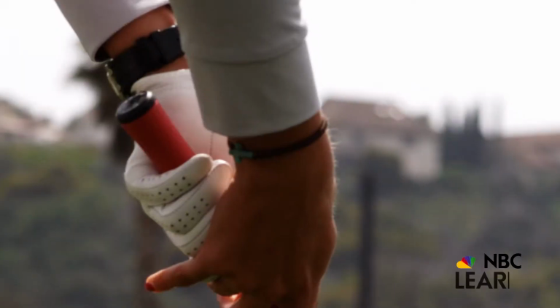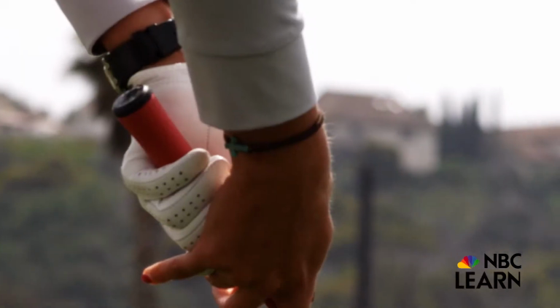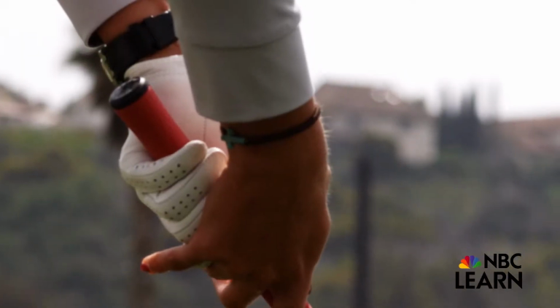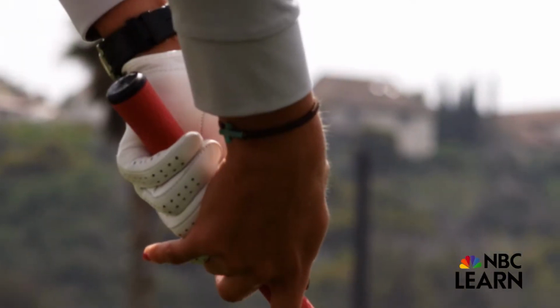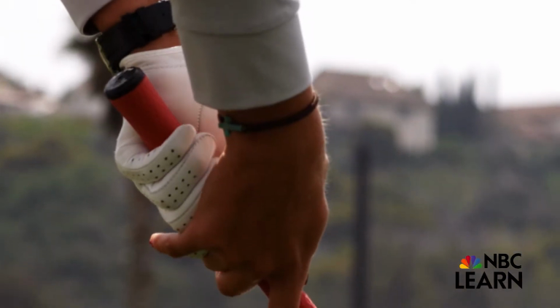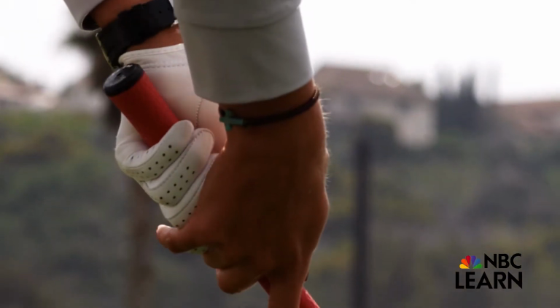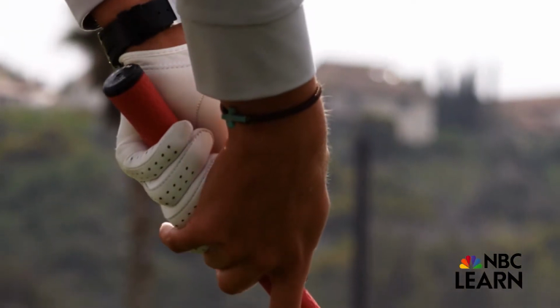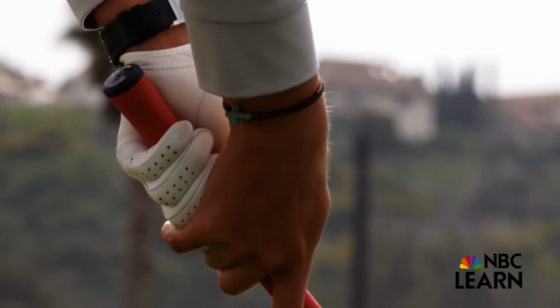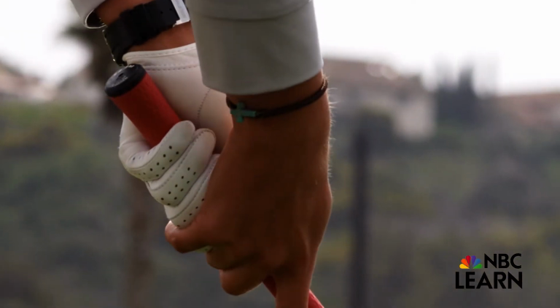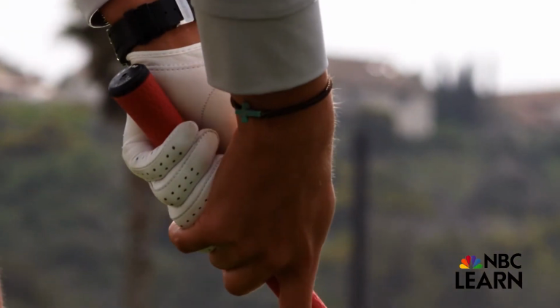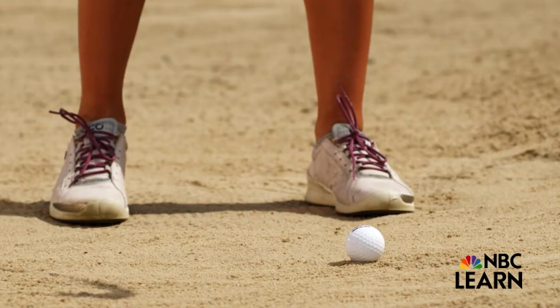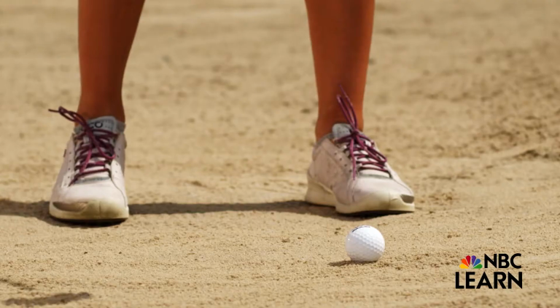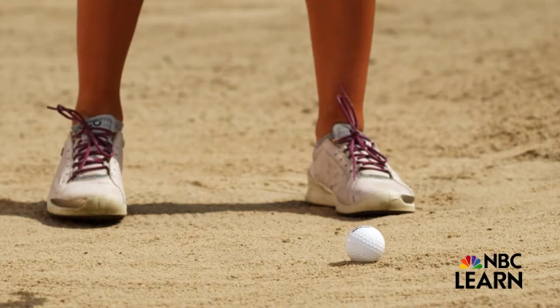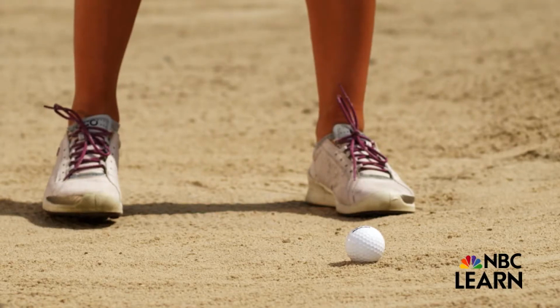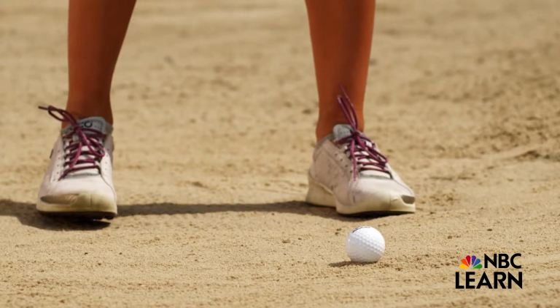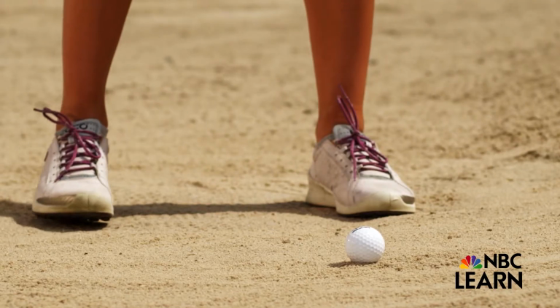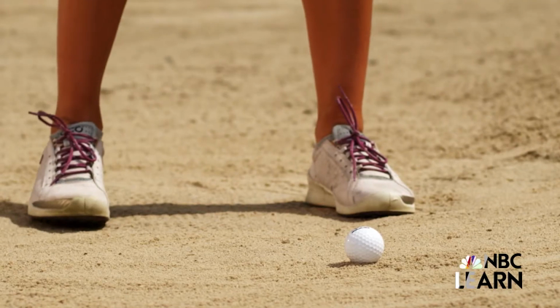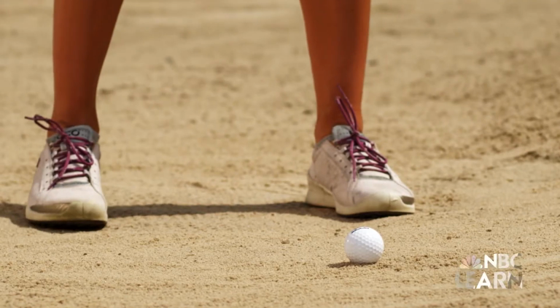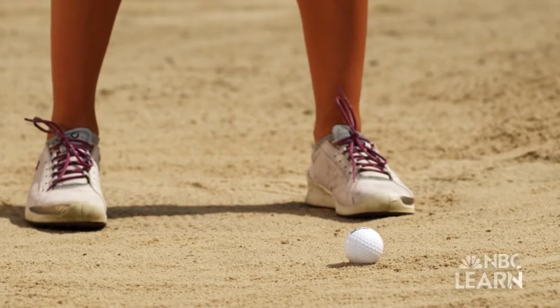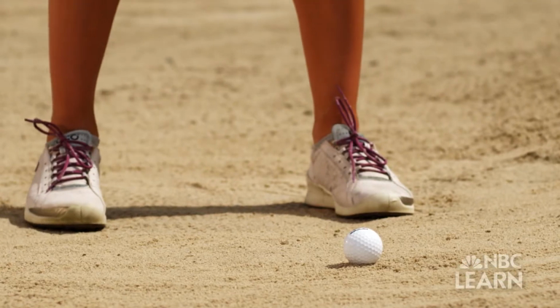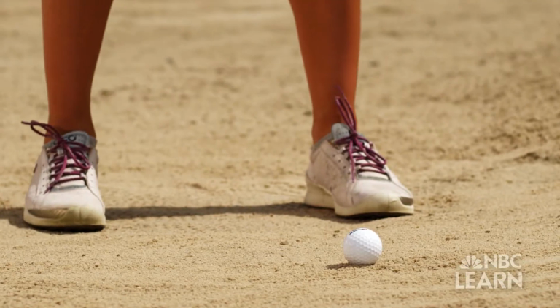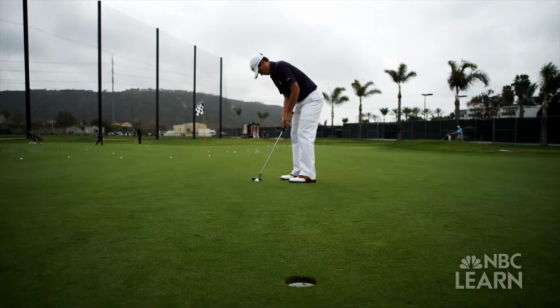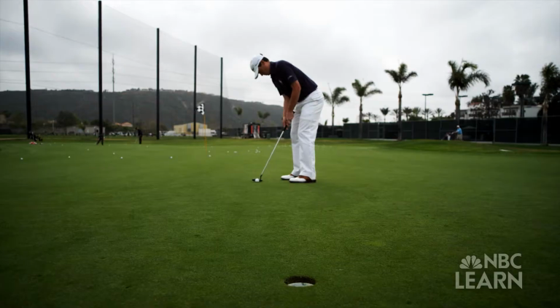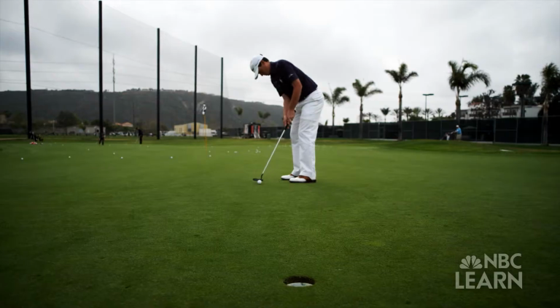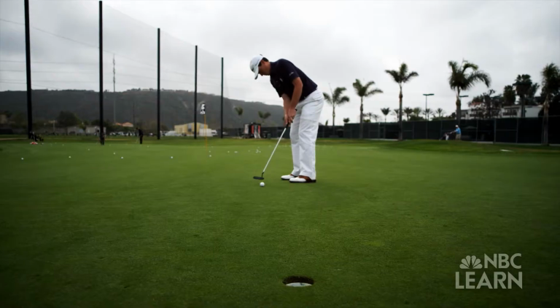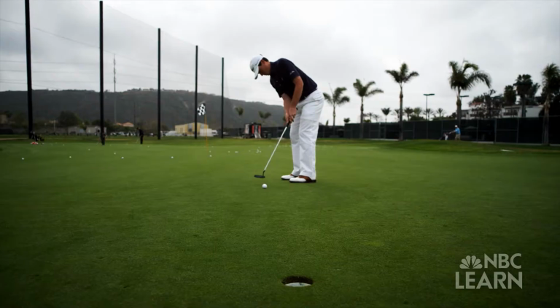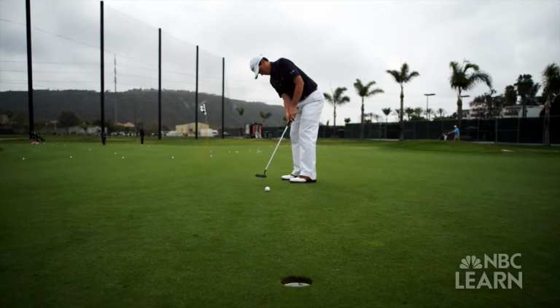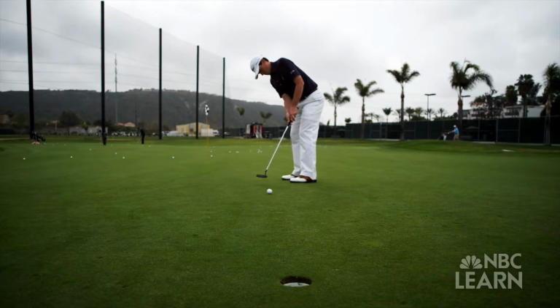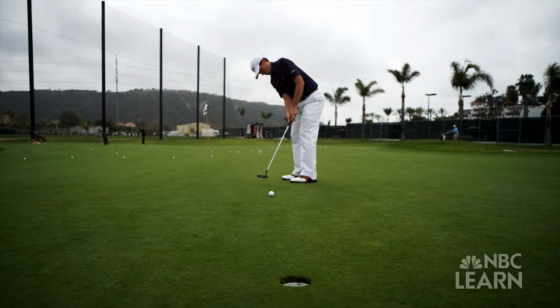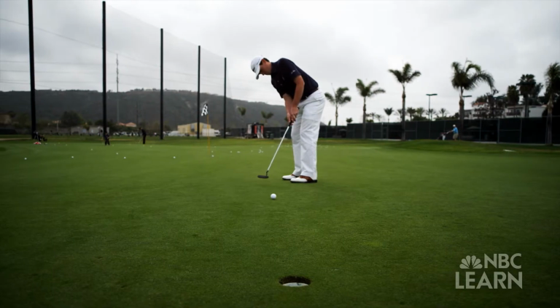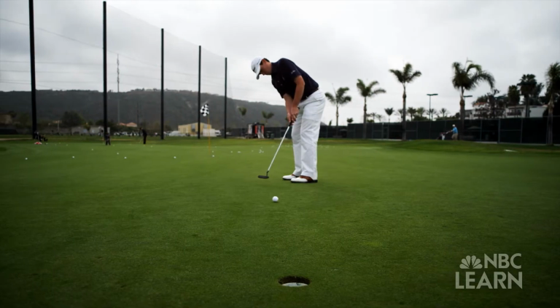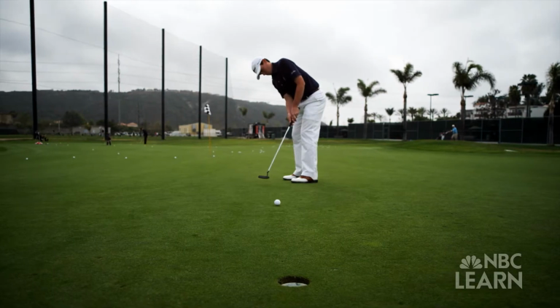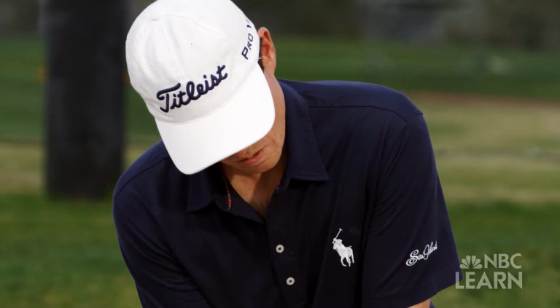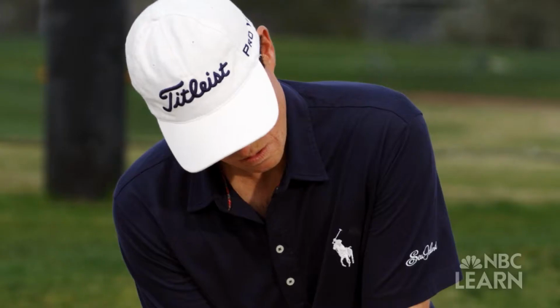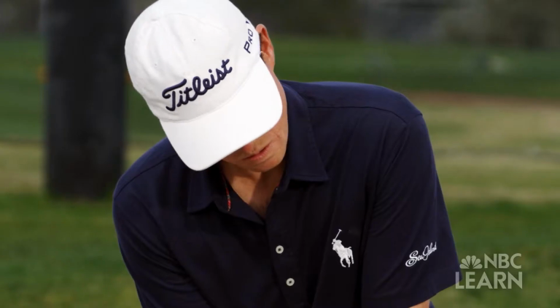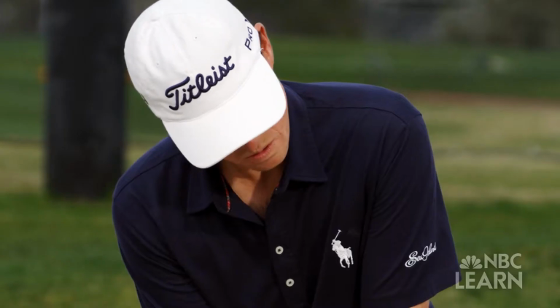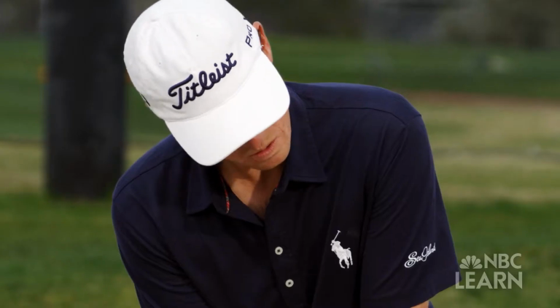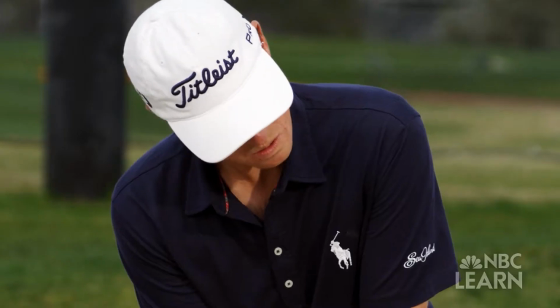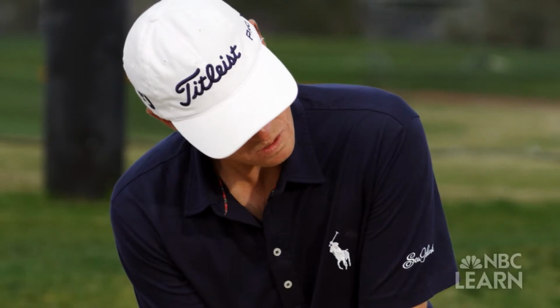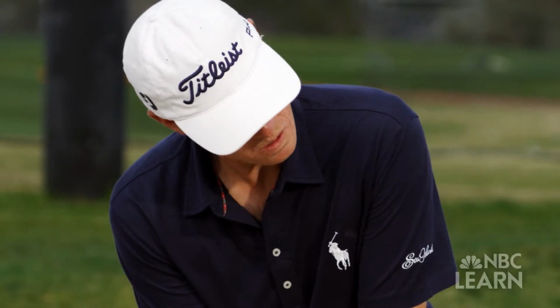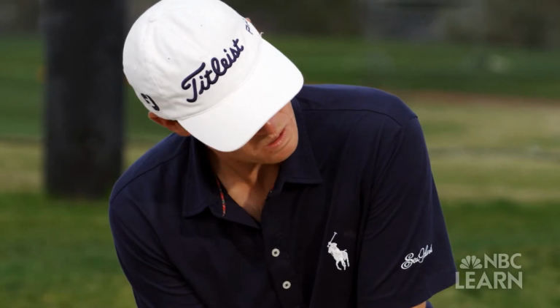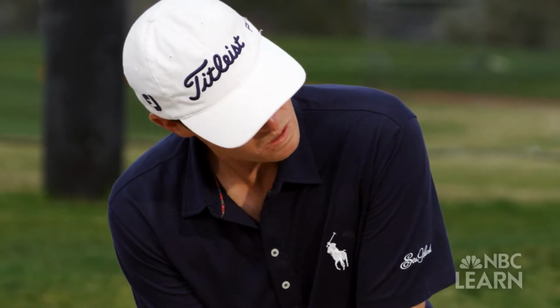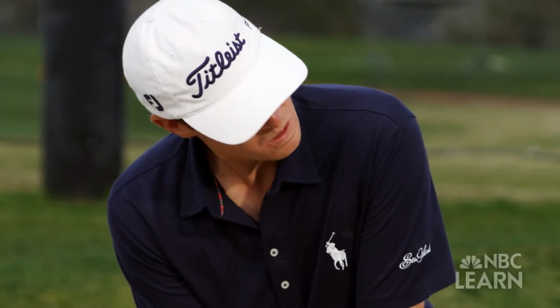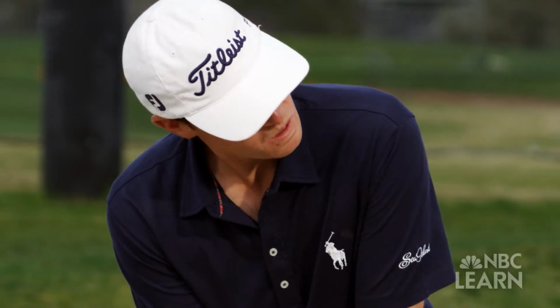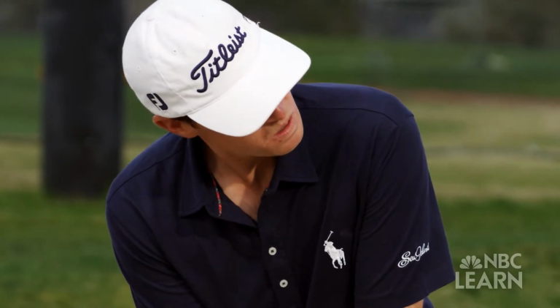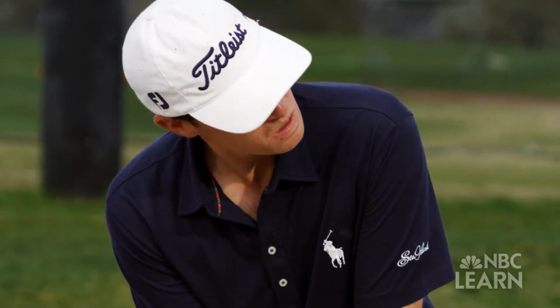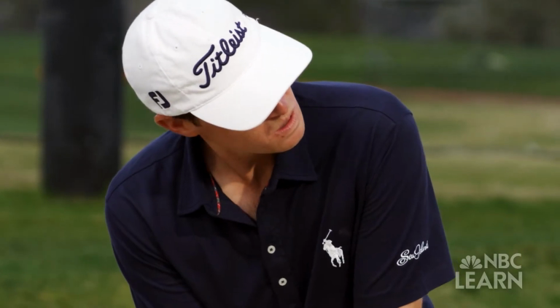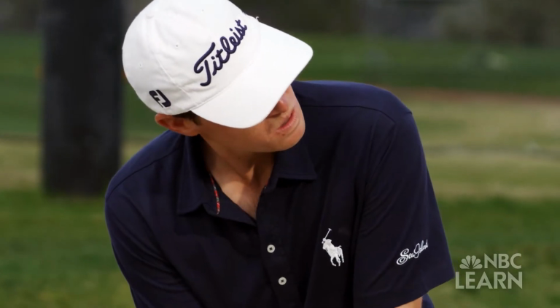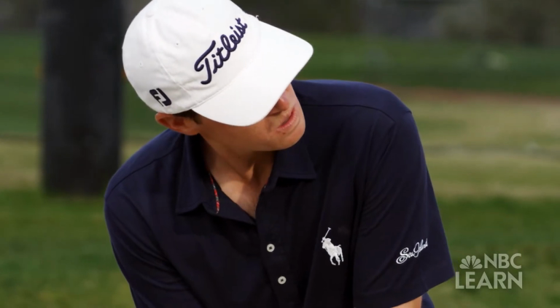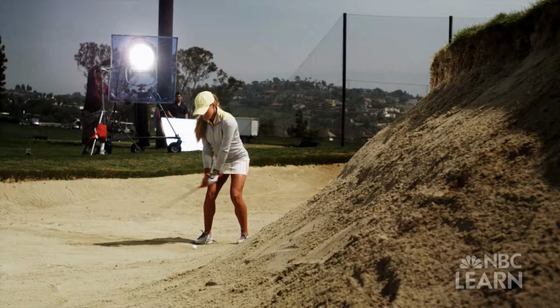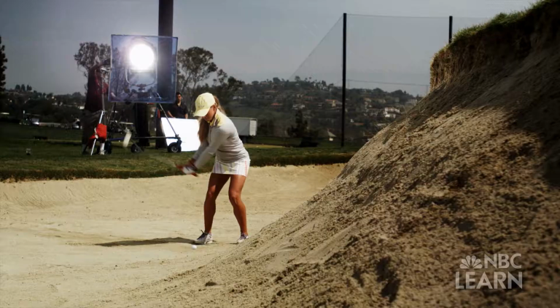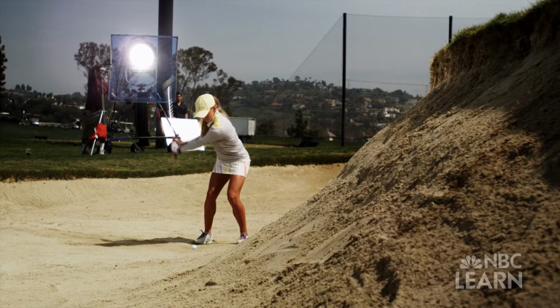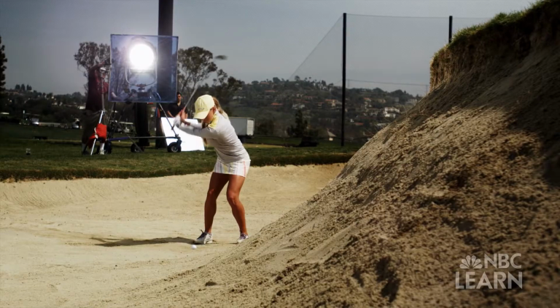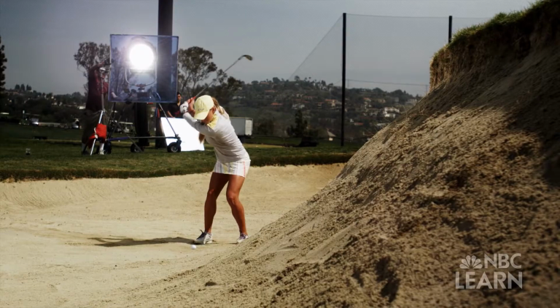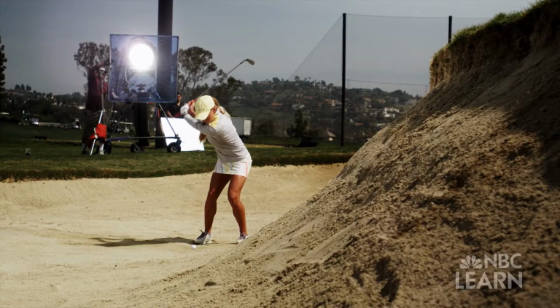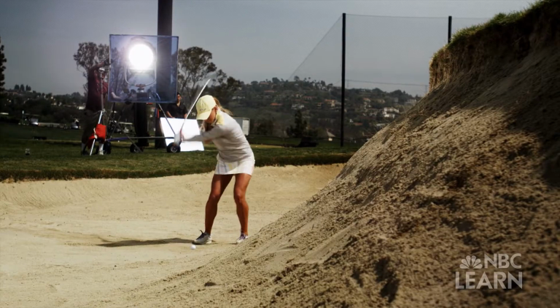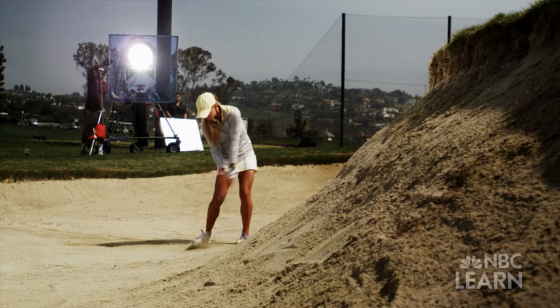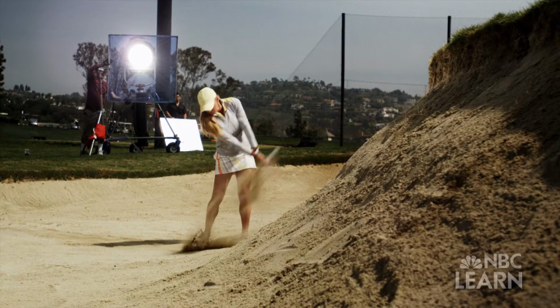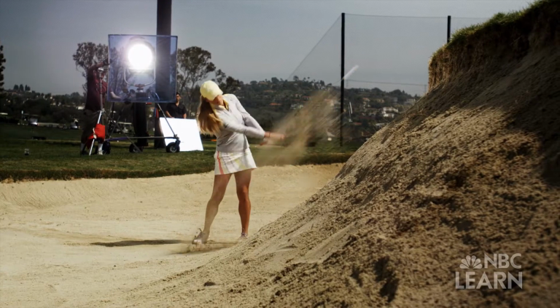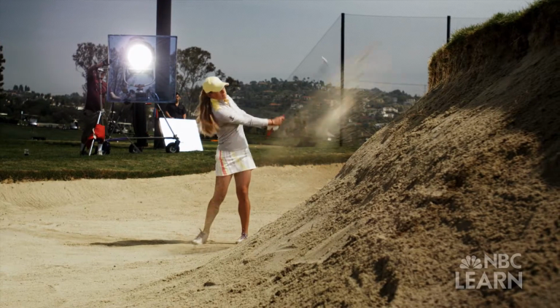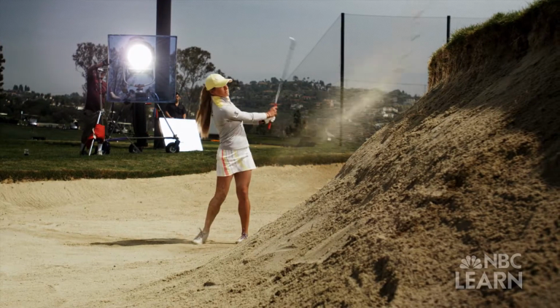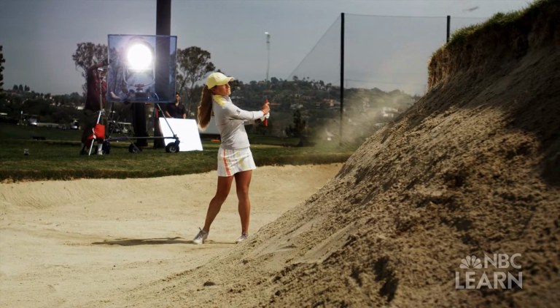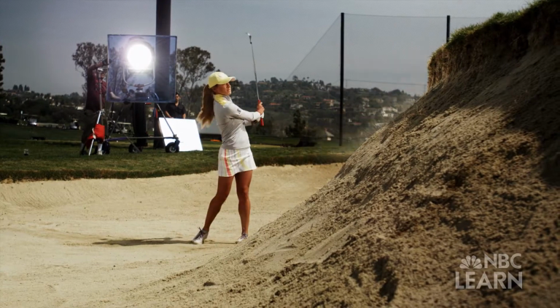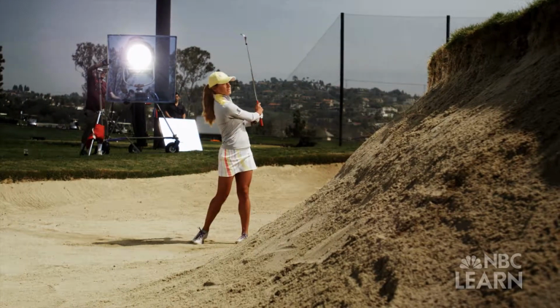The grip, the stance, the posture. Most golfers obsess over each part of their swing.